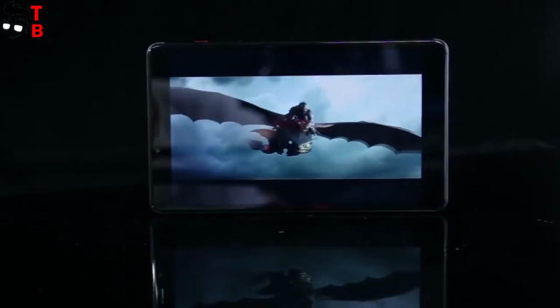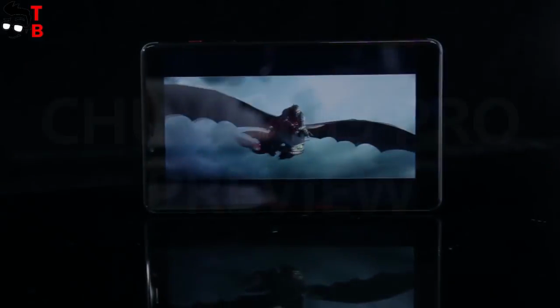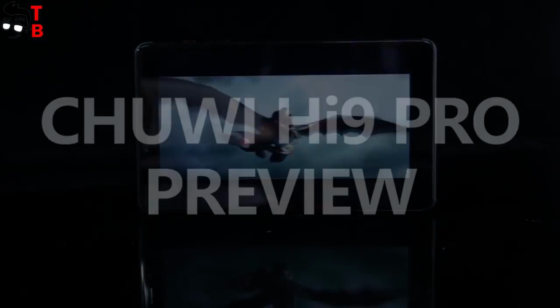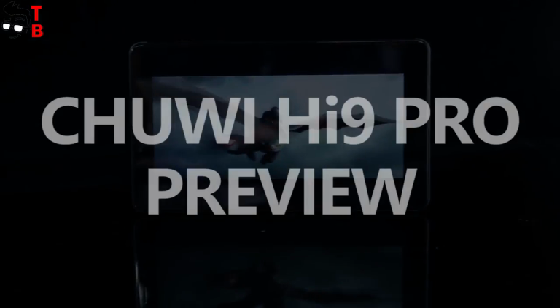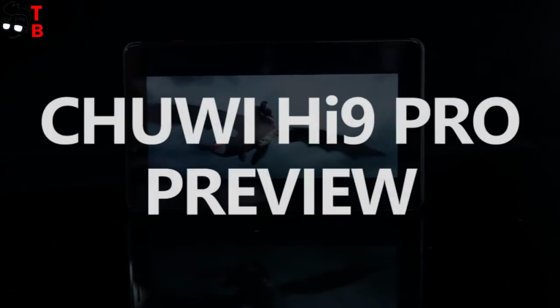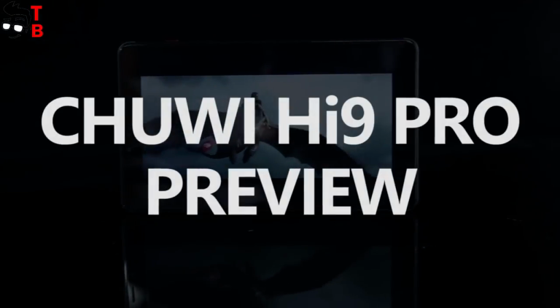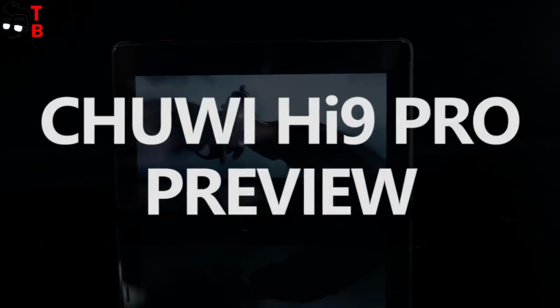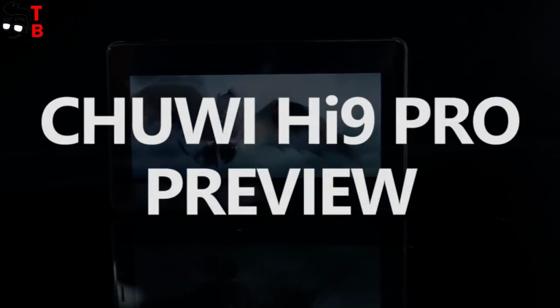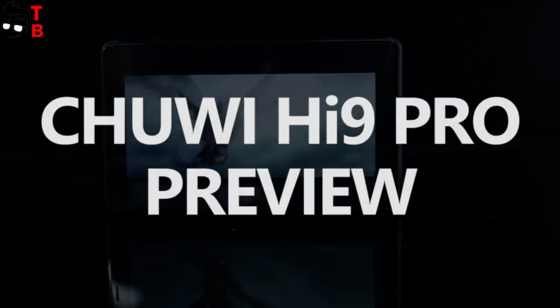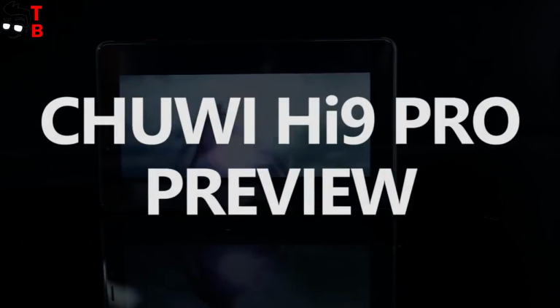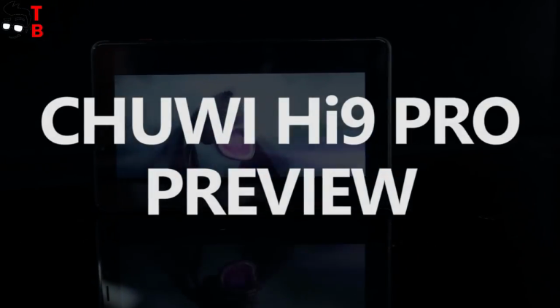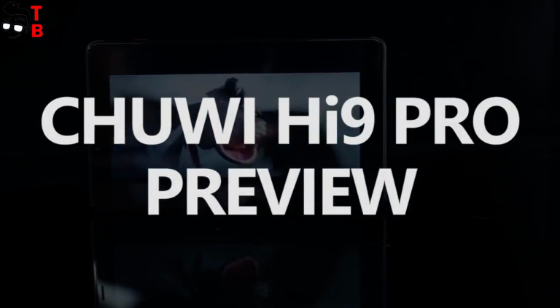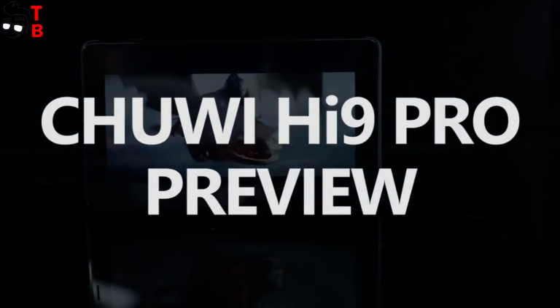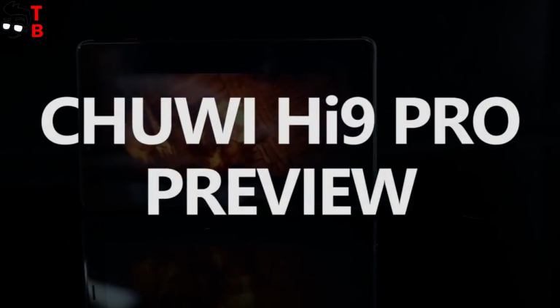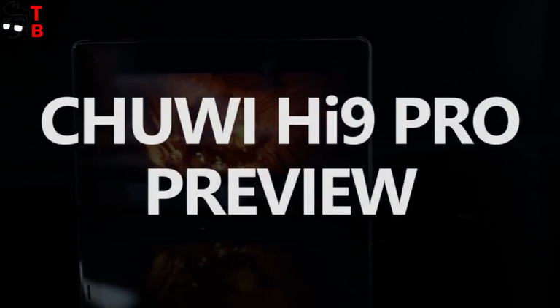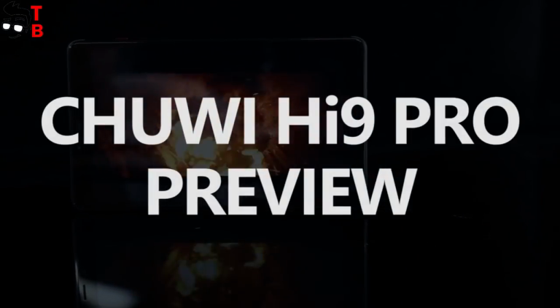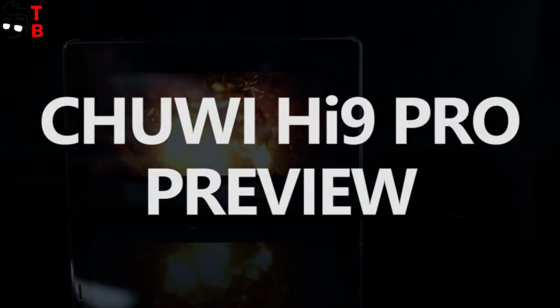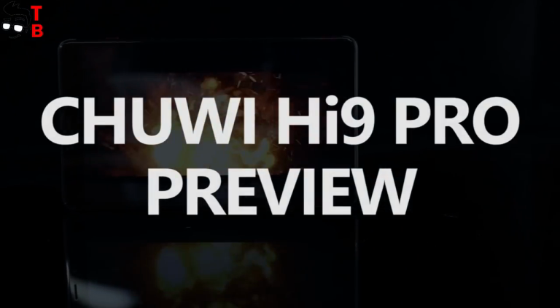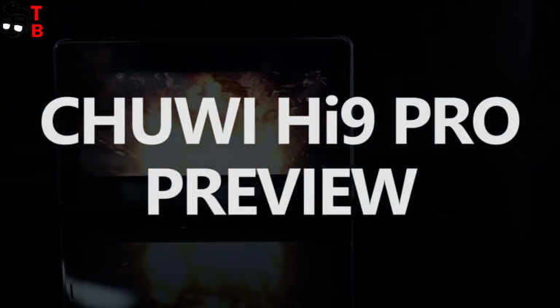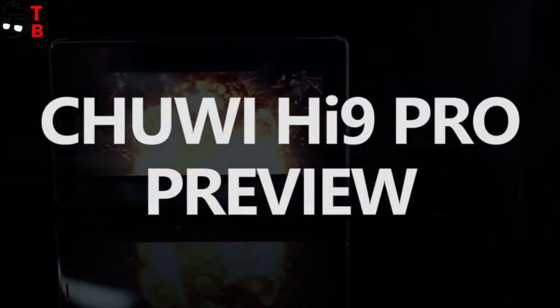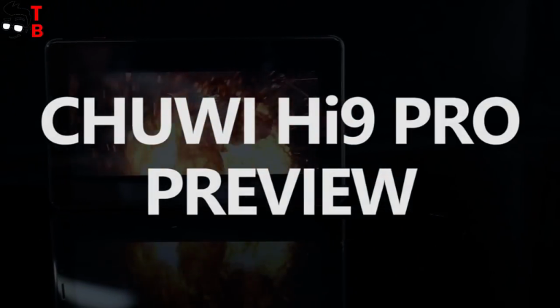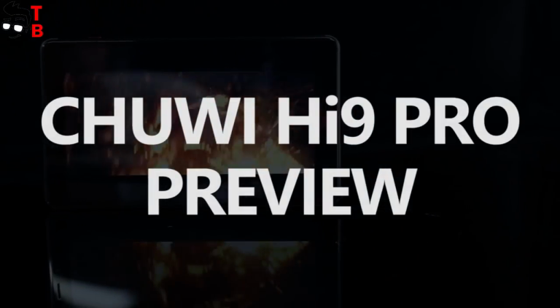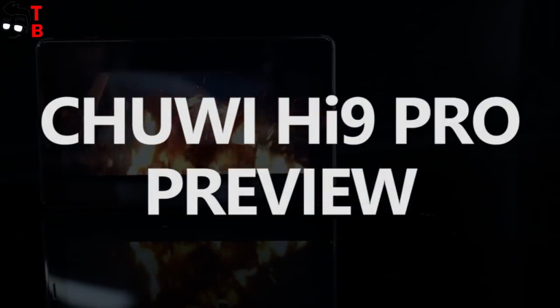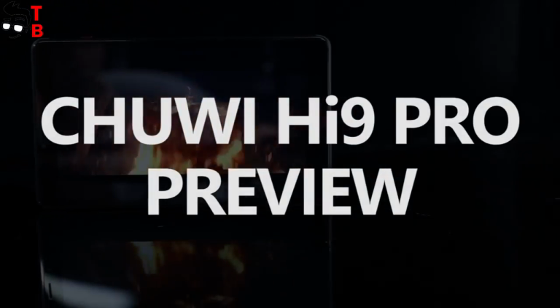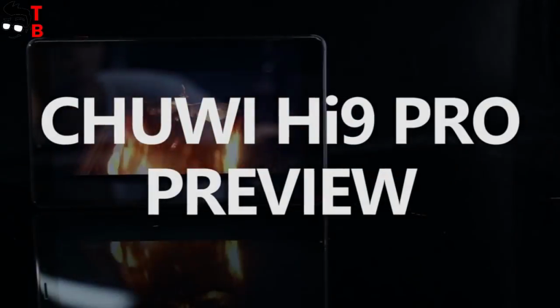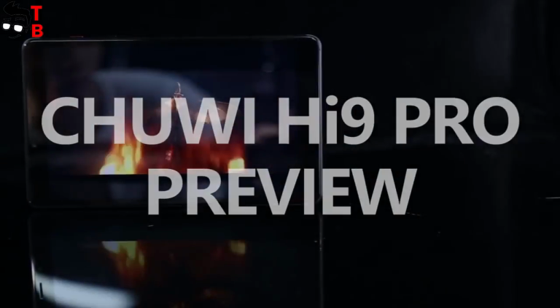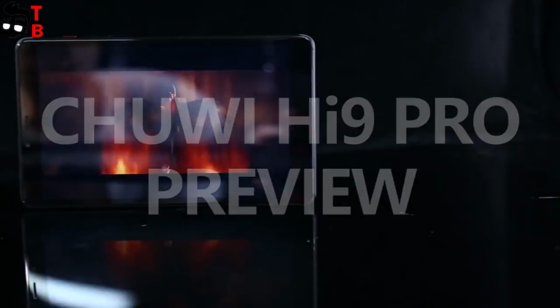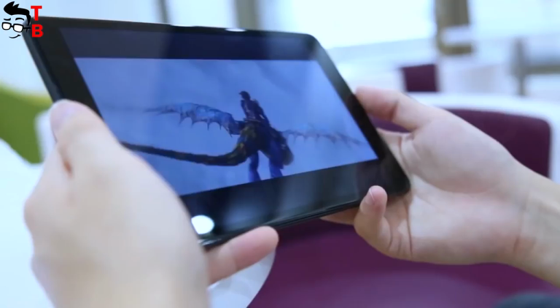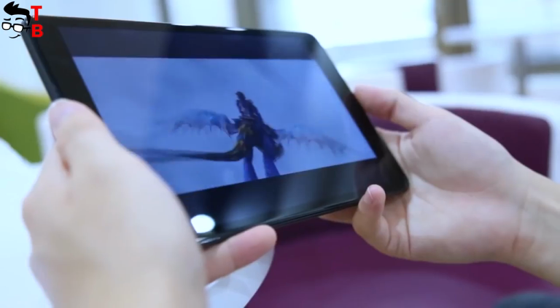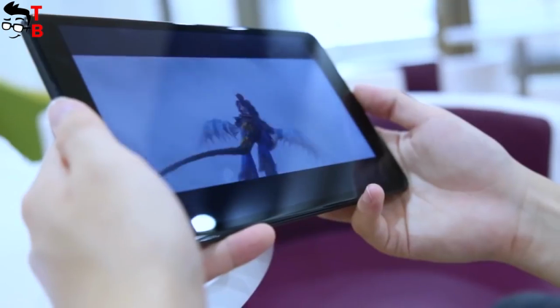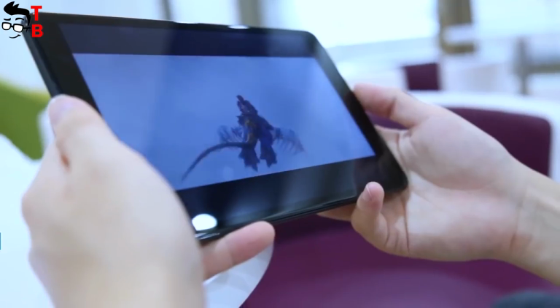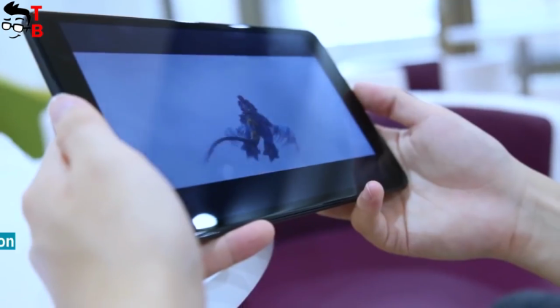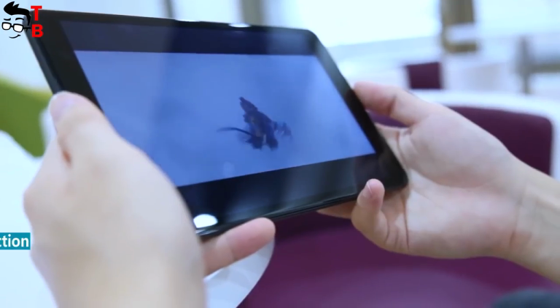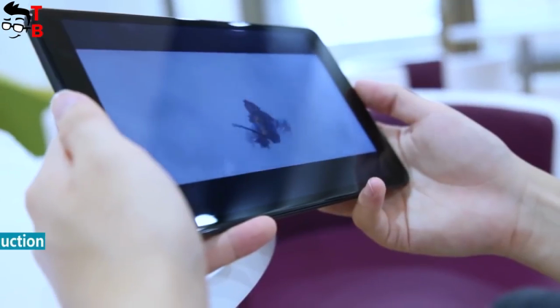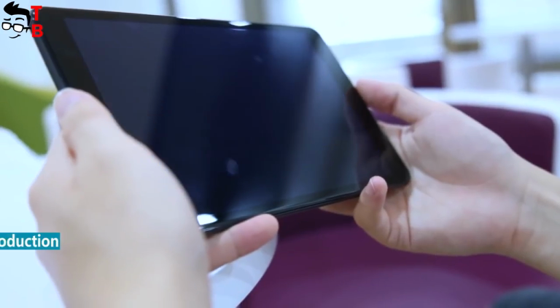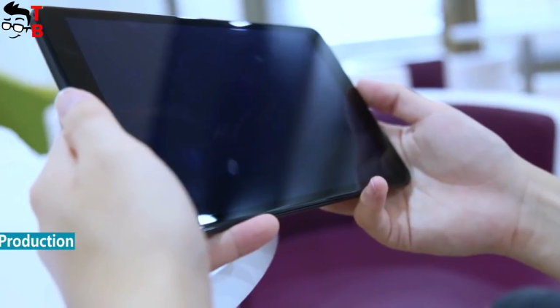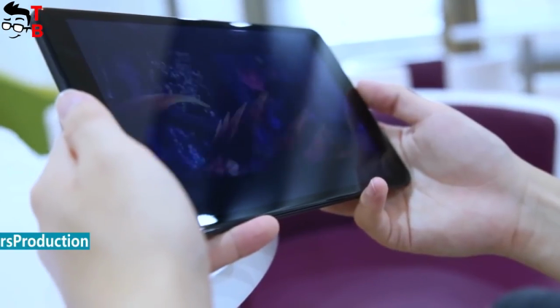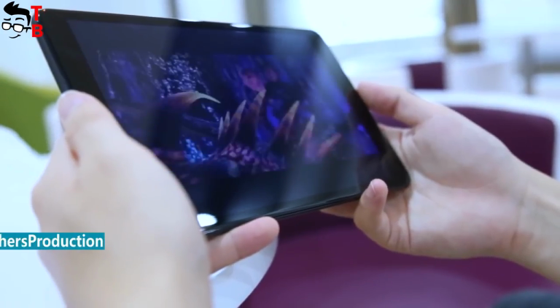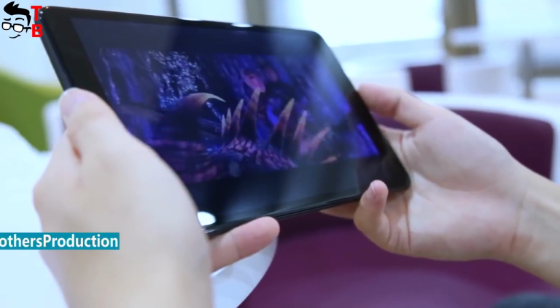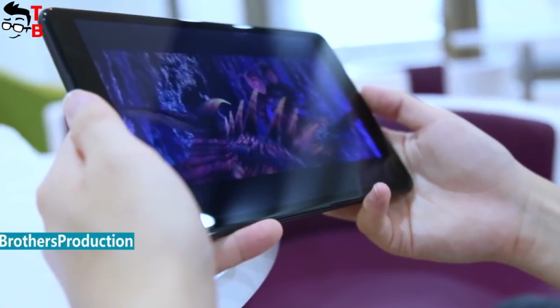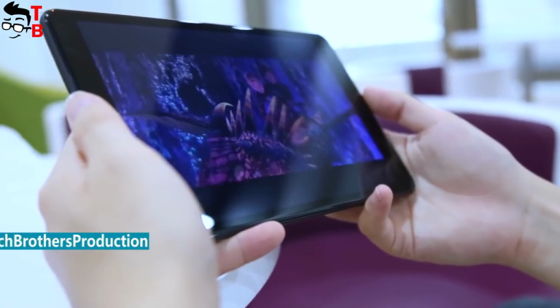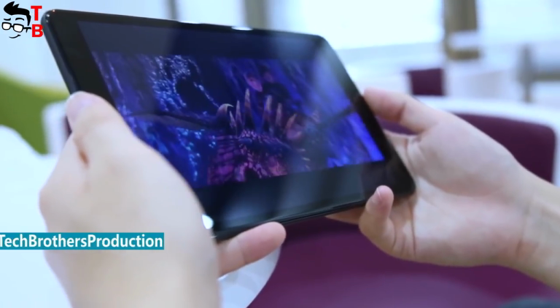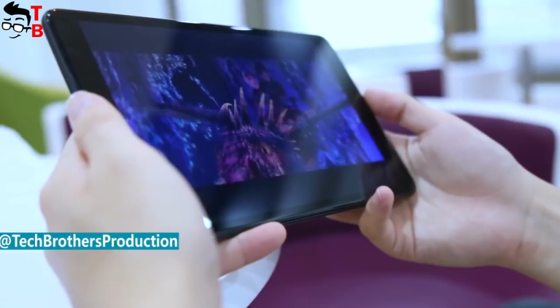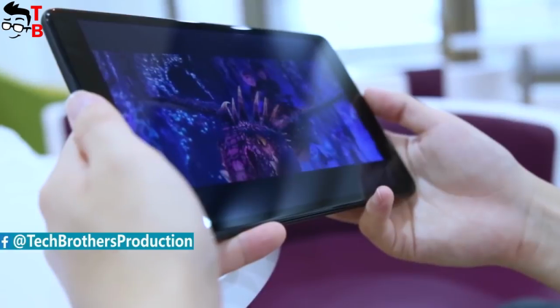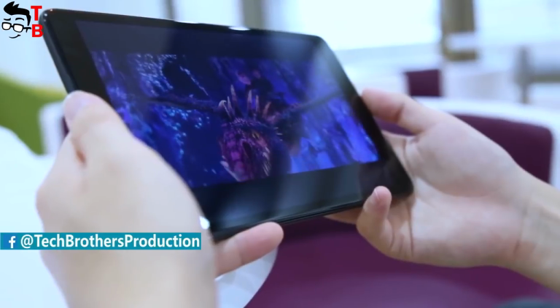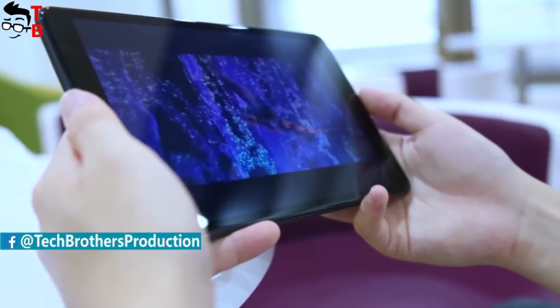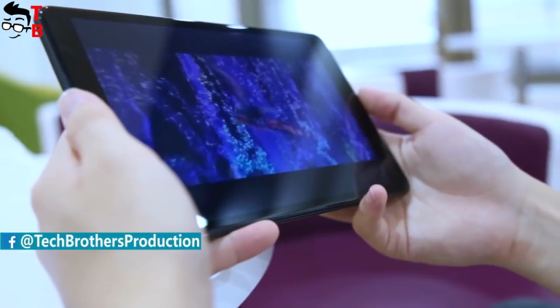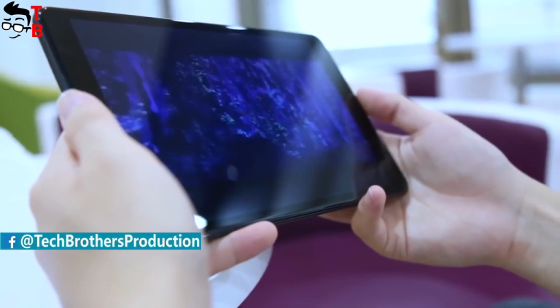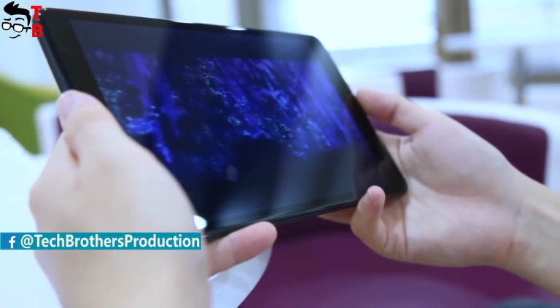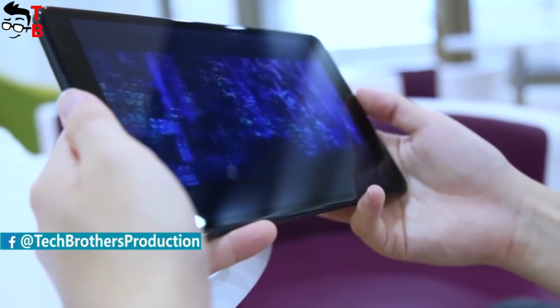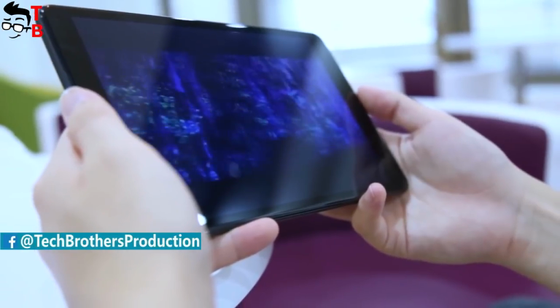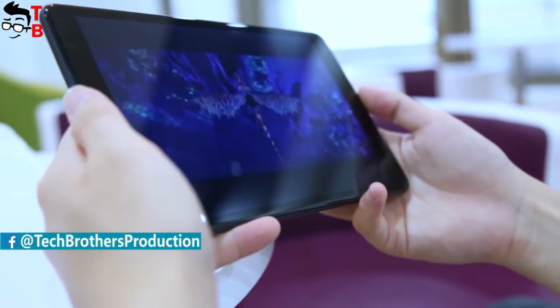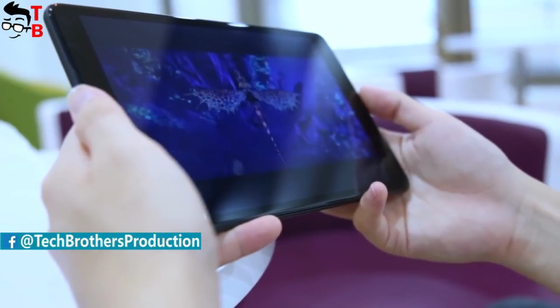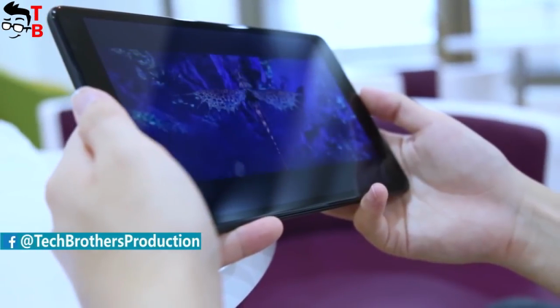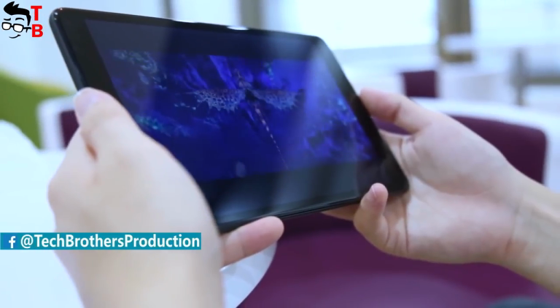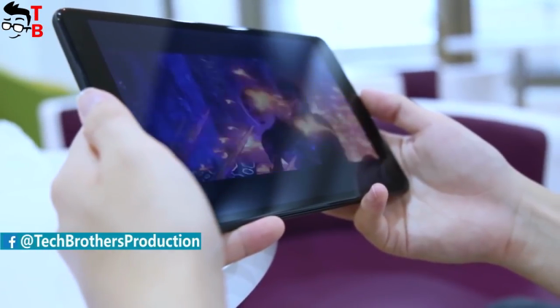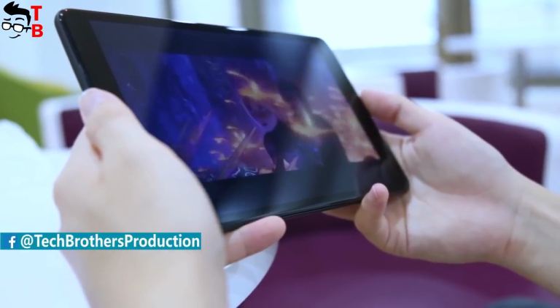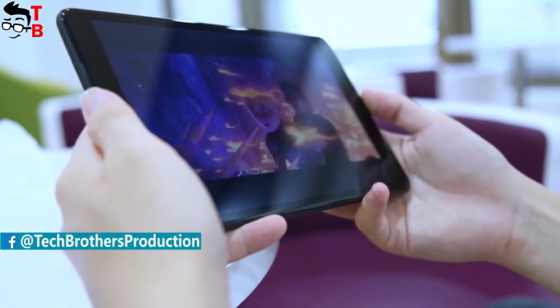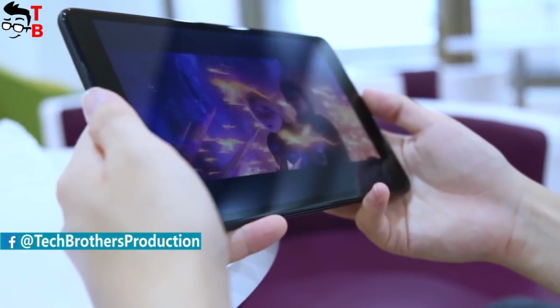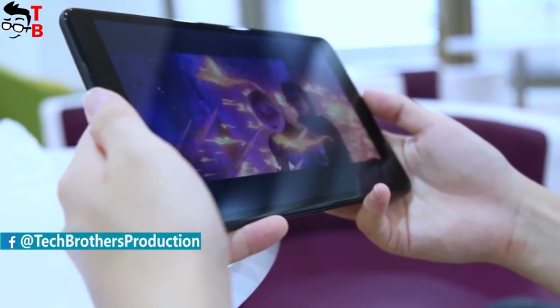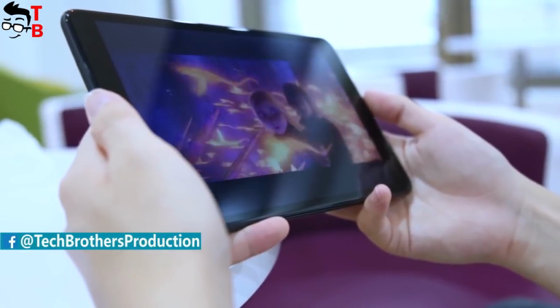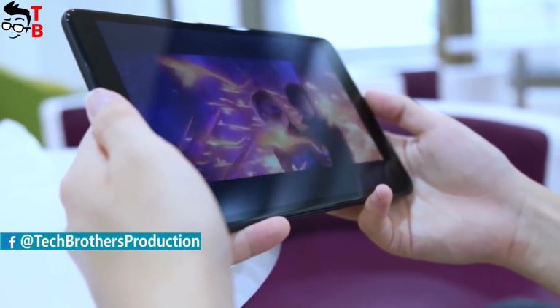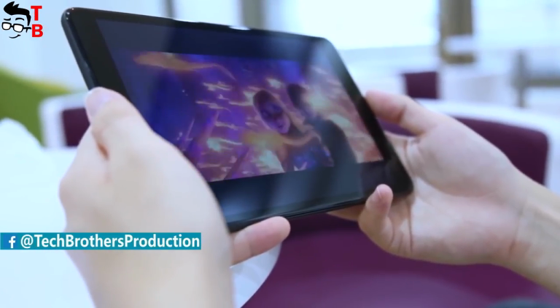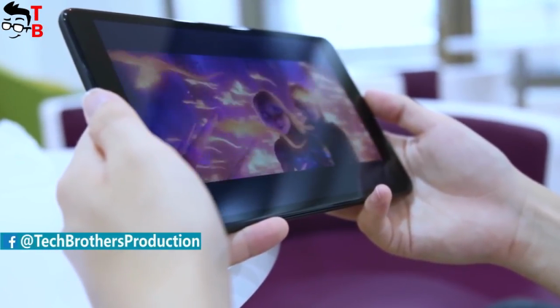Hey, what's up! This is Tech Brothers. The Chinese company Chuwi released the third model of its tablet called Chuwi Hi9 Pro.